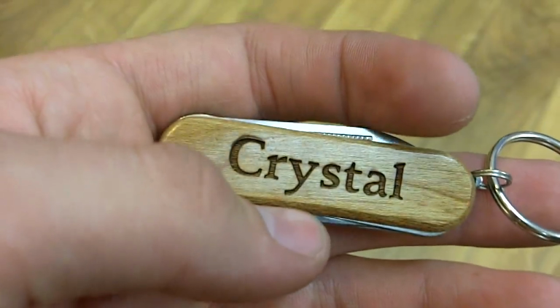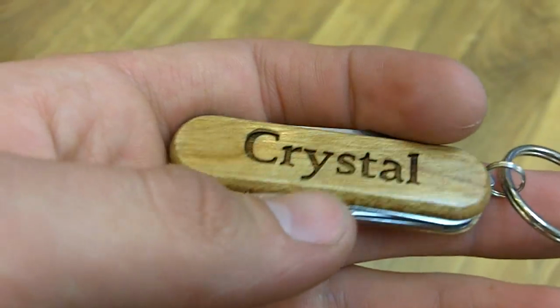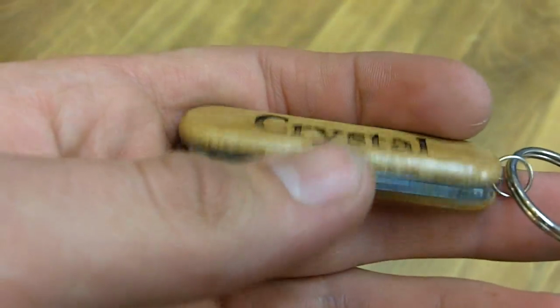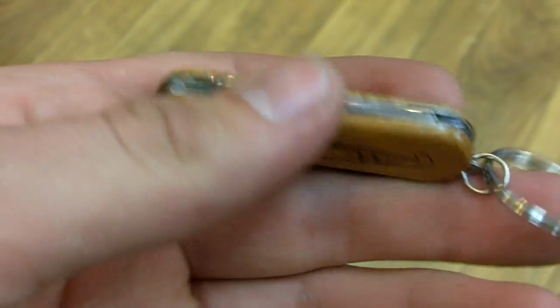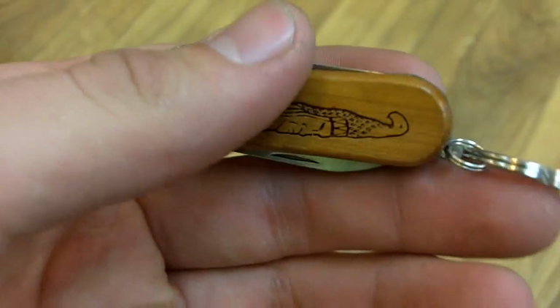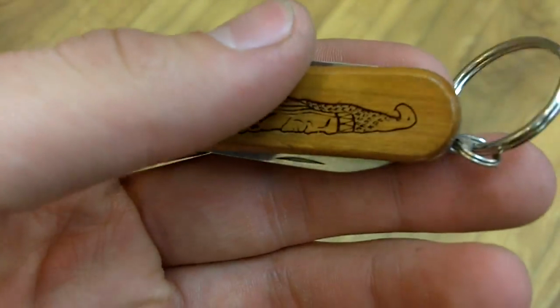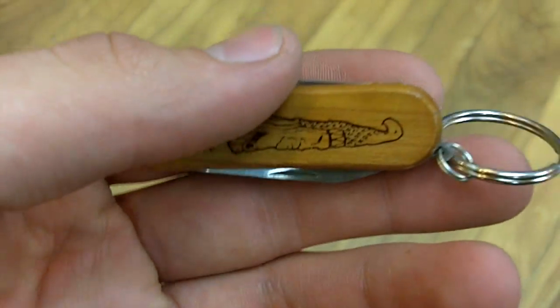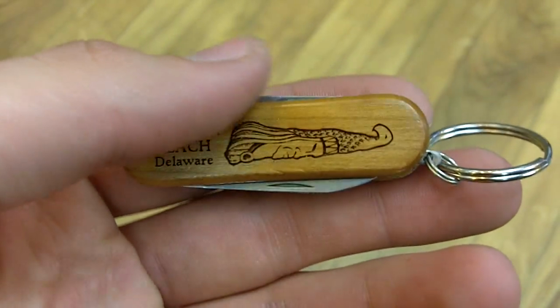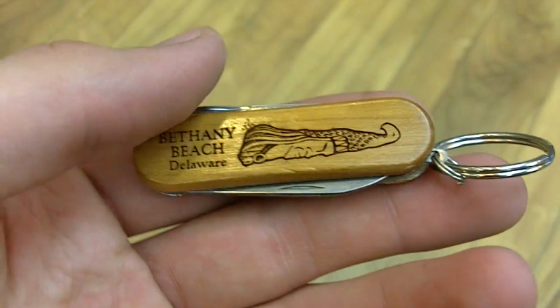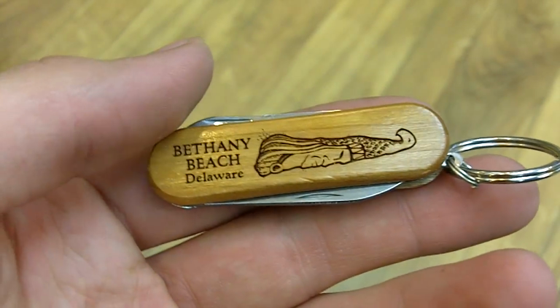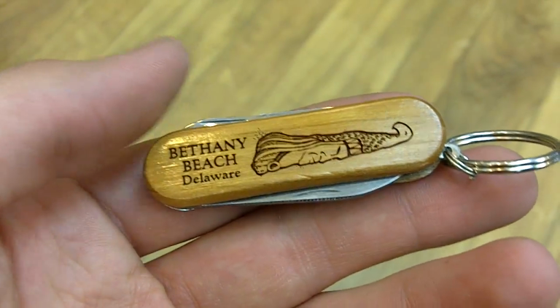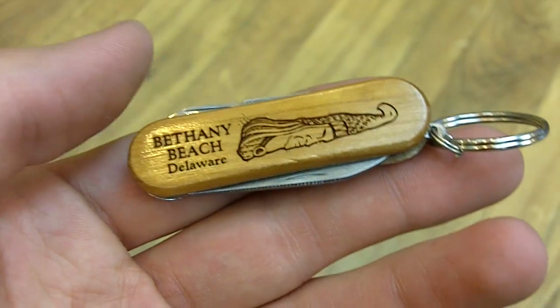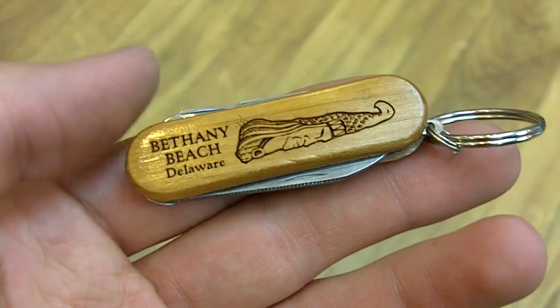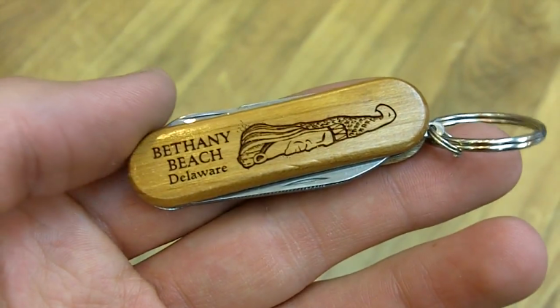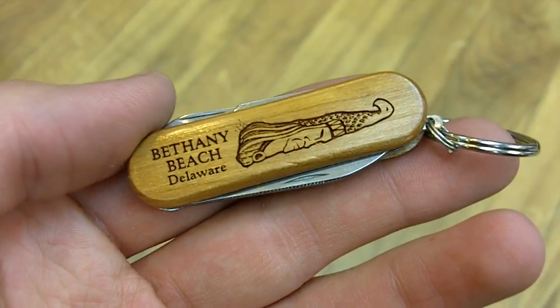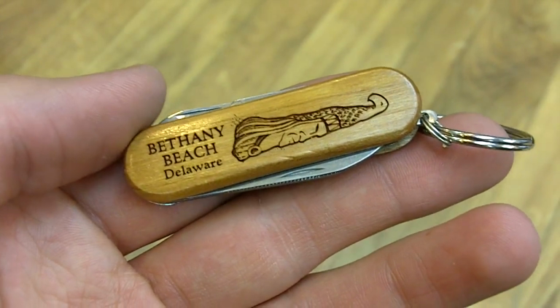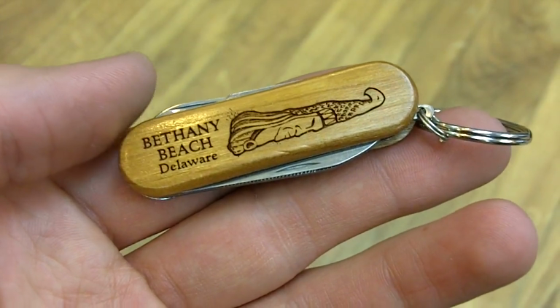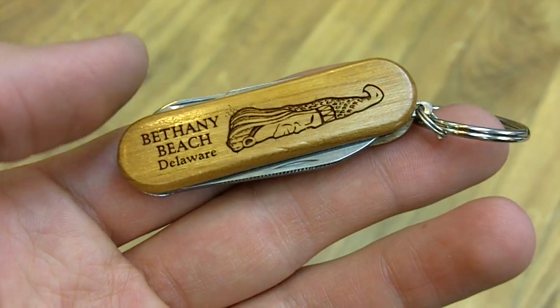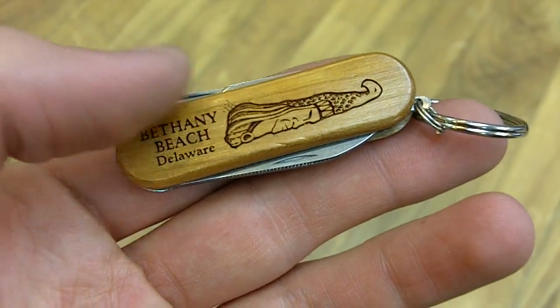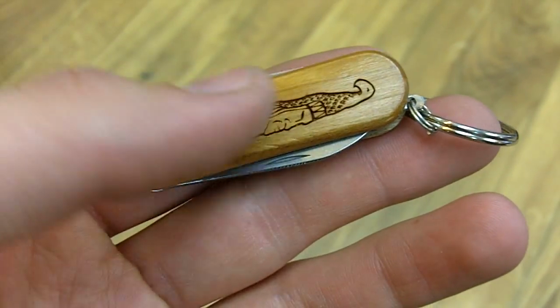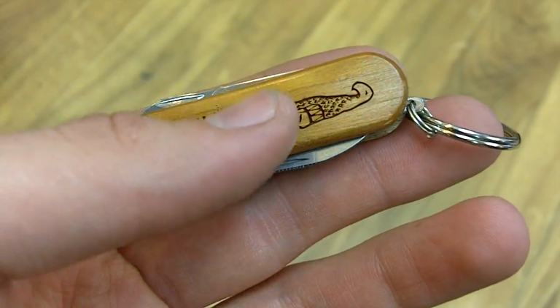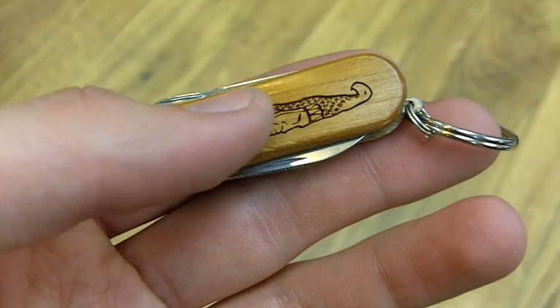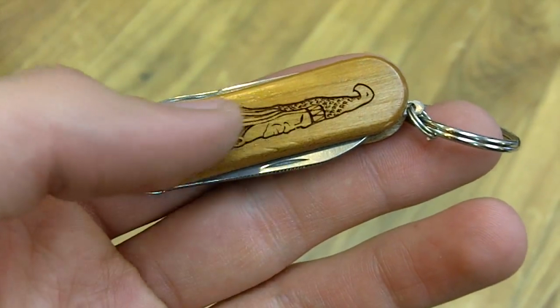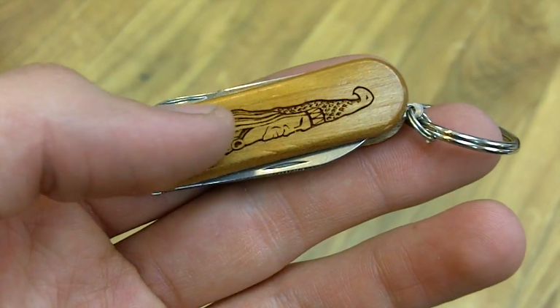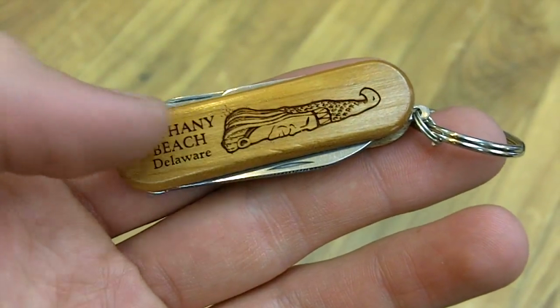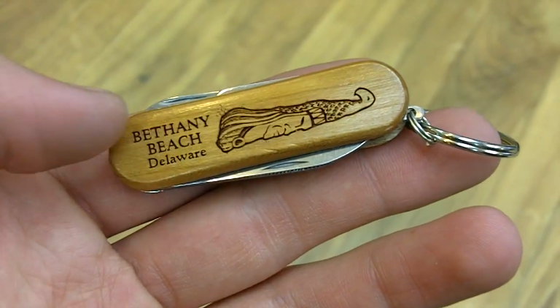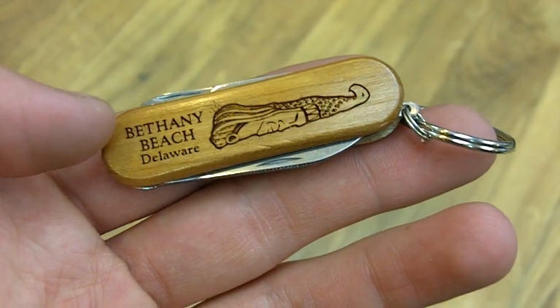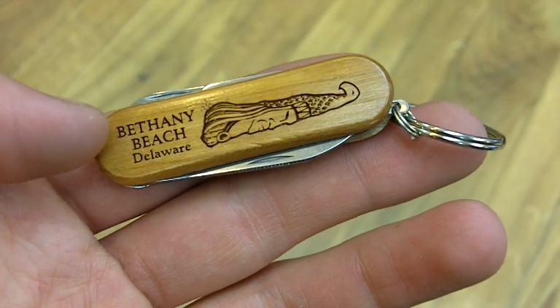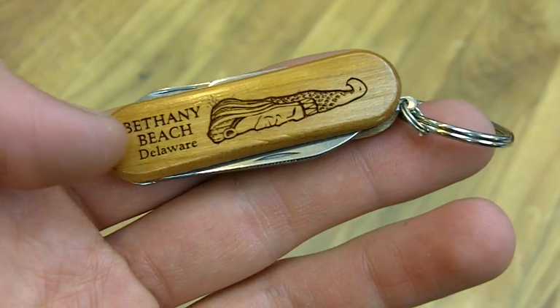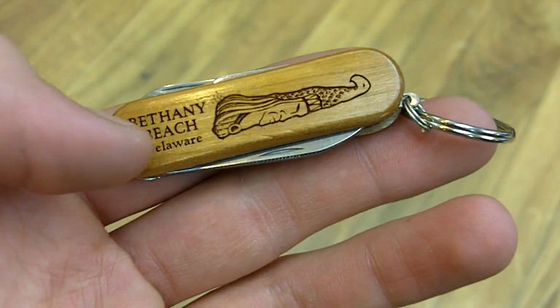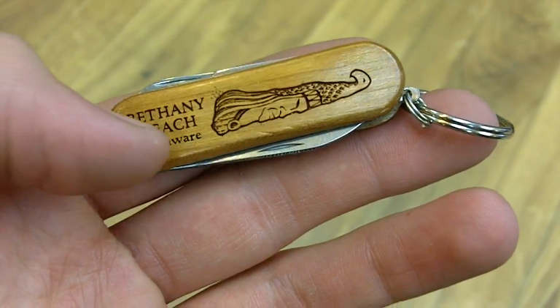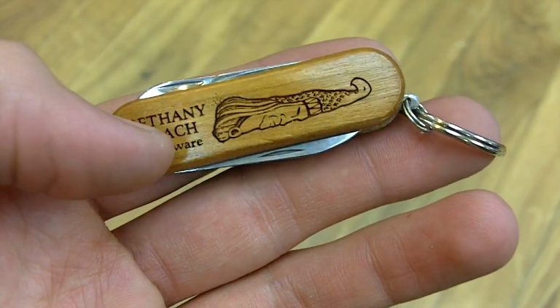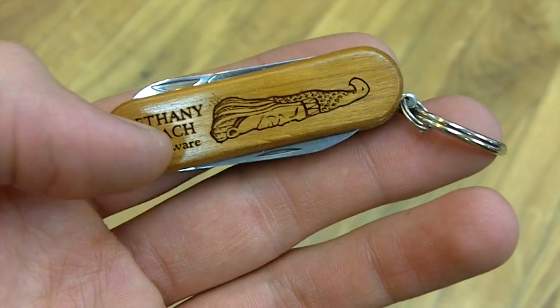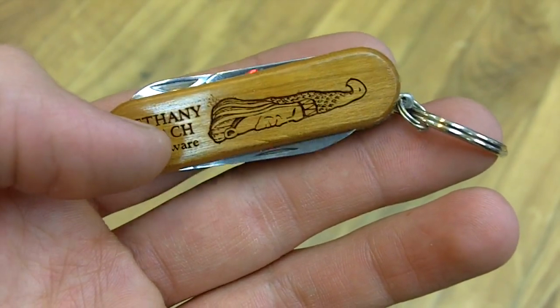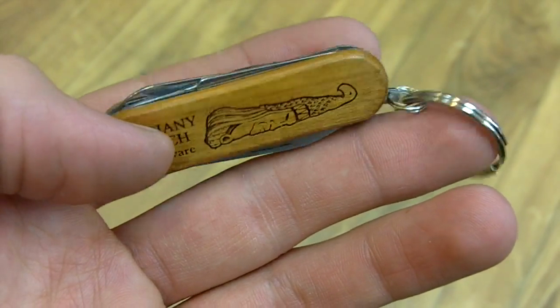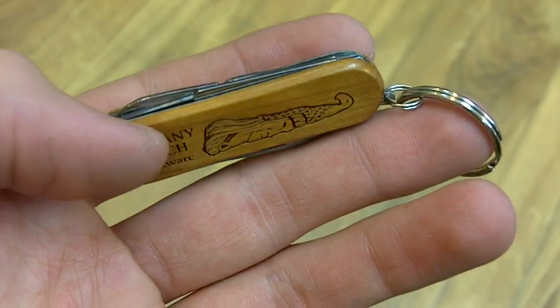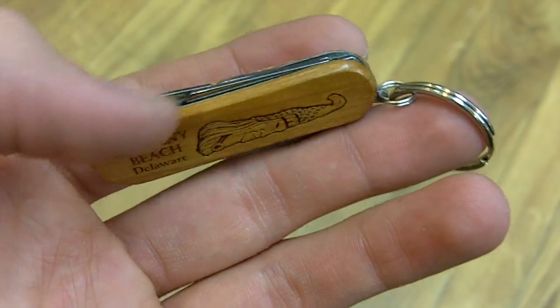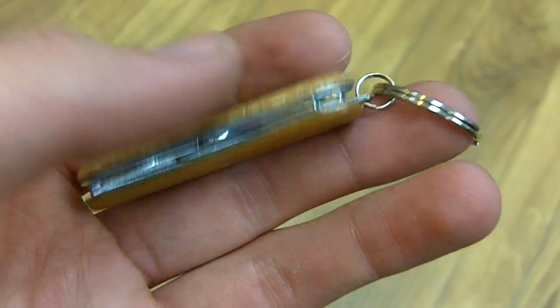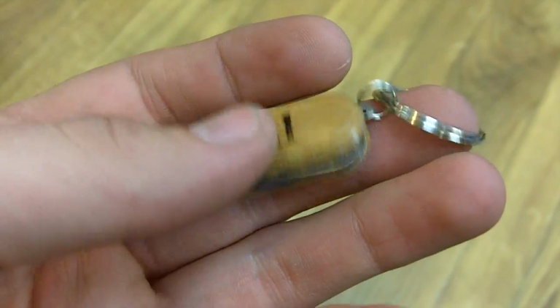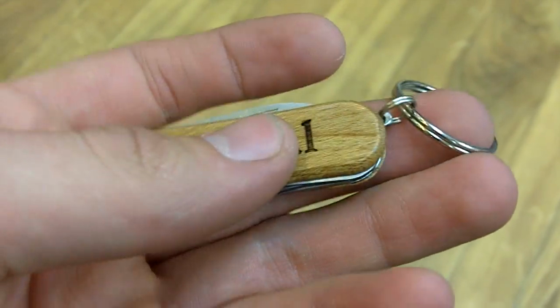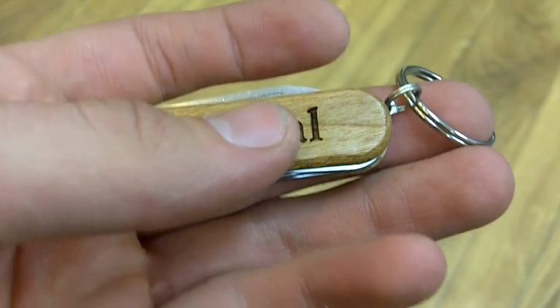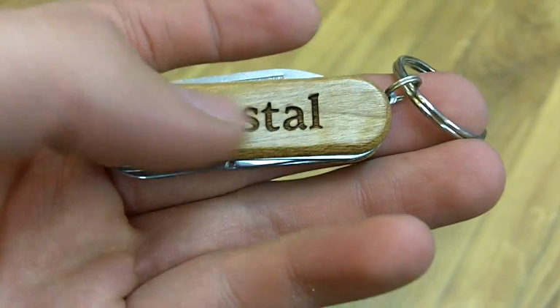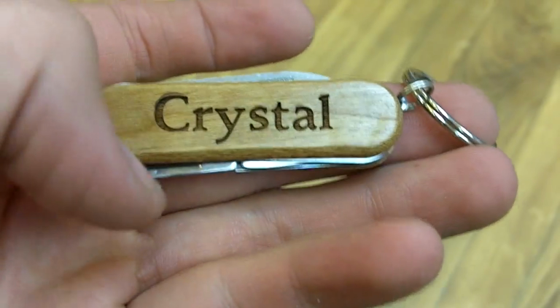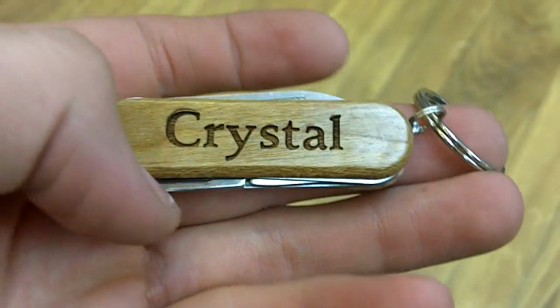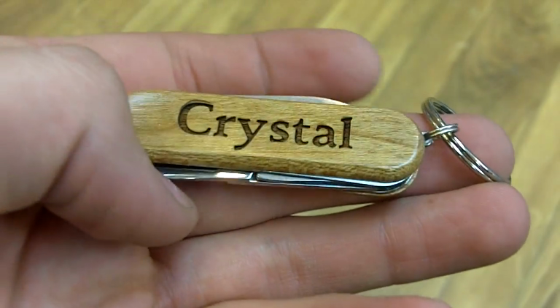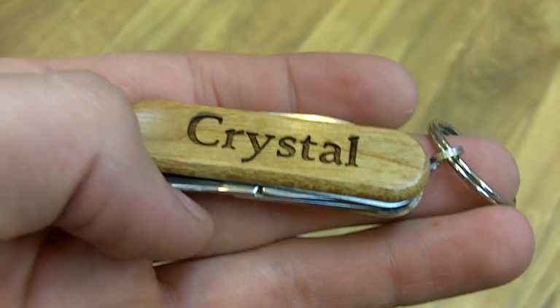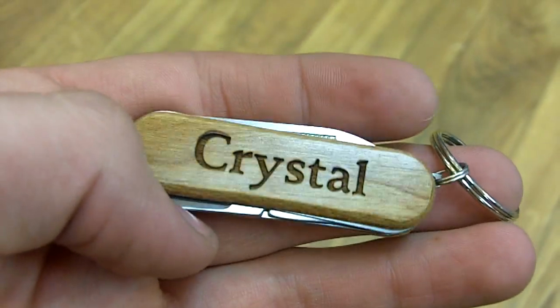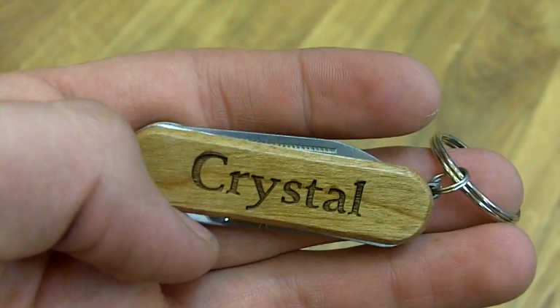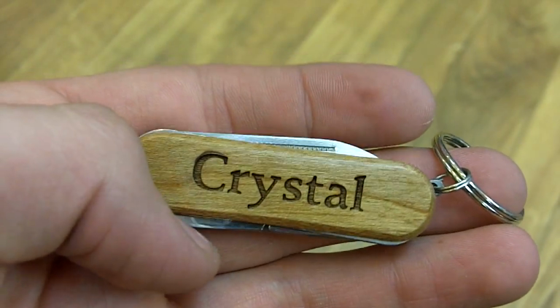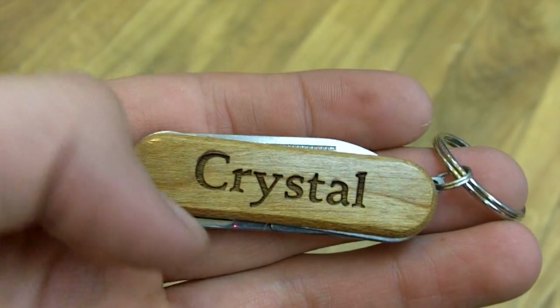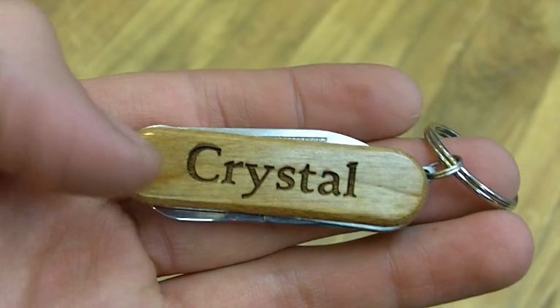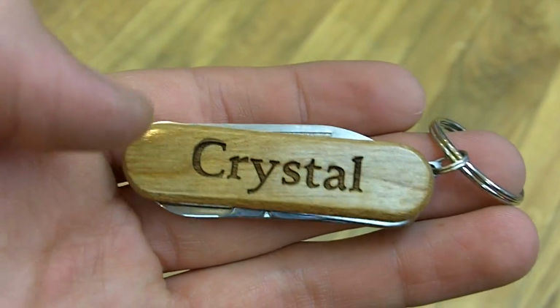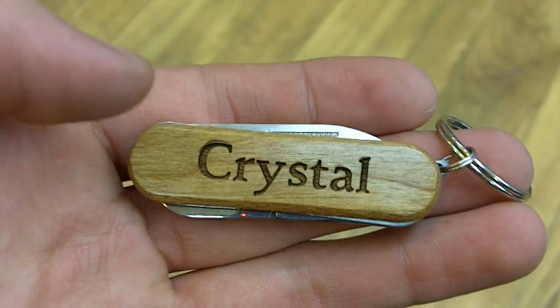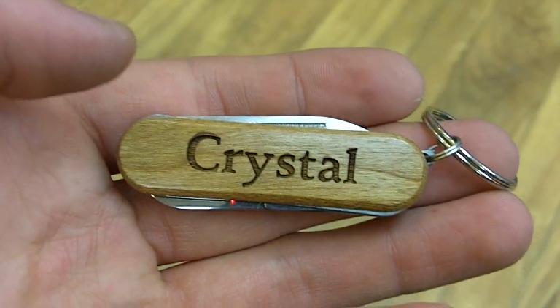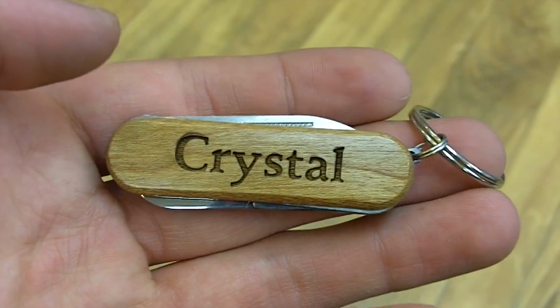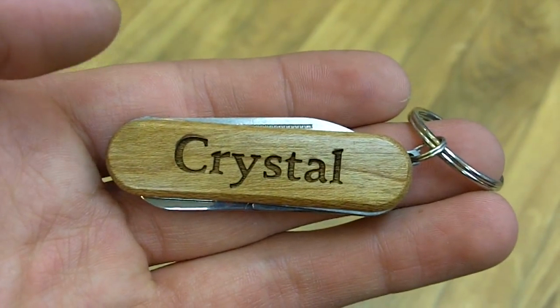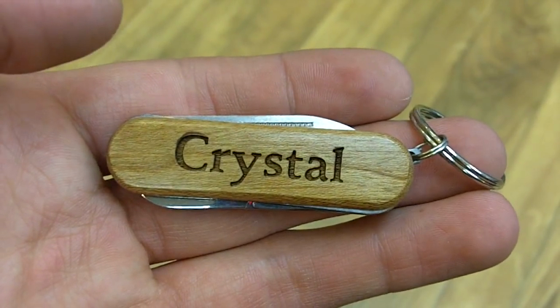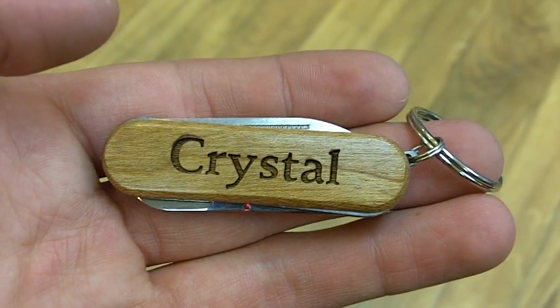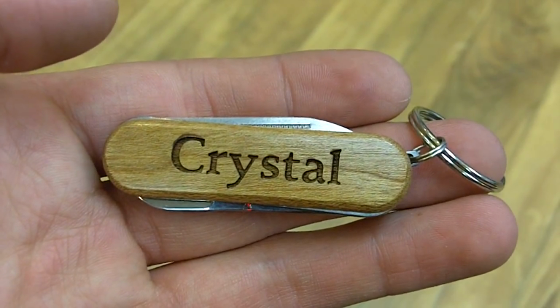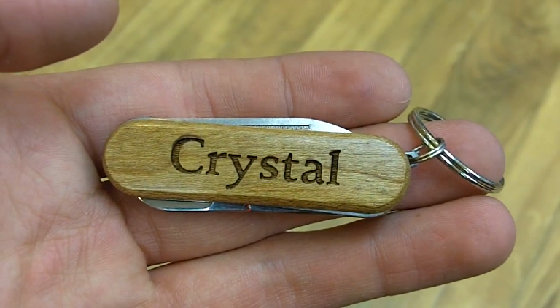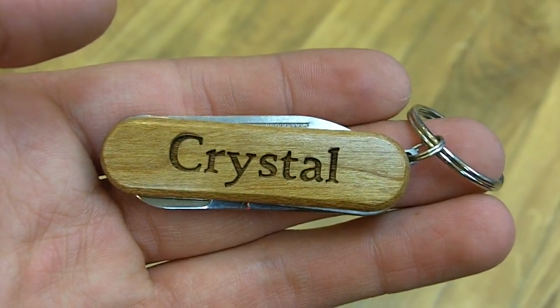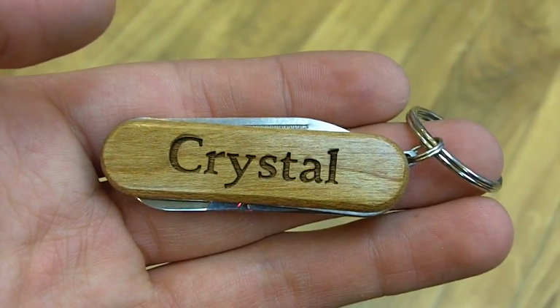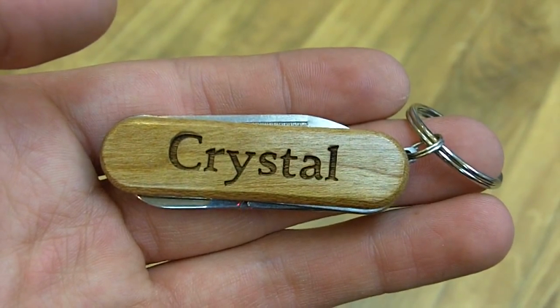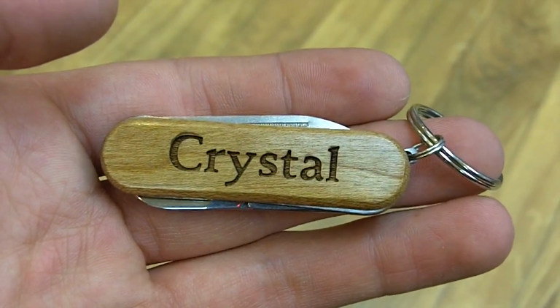On the other side, it also features a totem pole on top and 'Bethany Michelle' written on the bottom. Inside there's a file, one knife, and one pair of scissors.